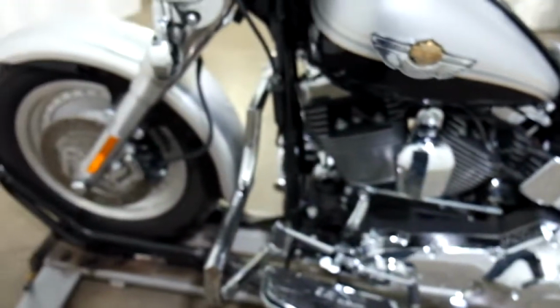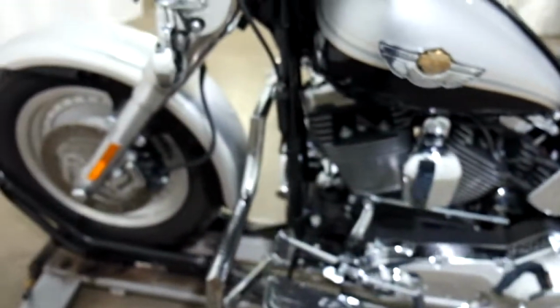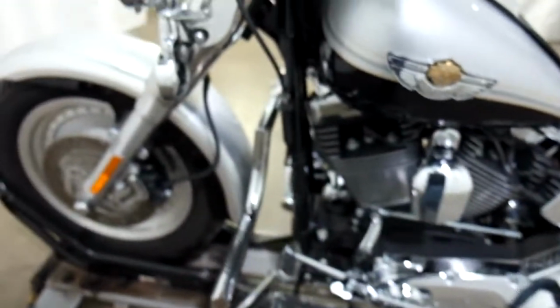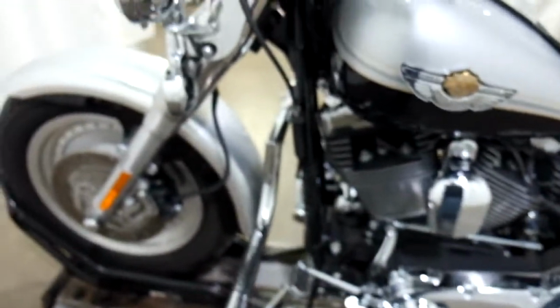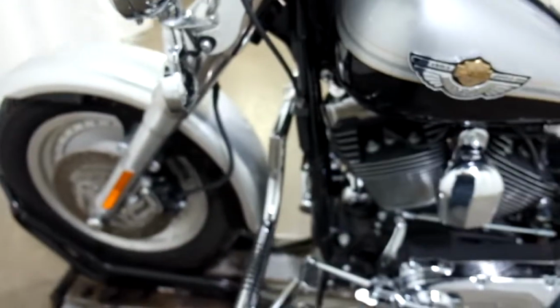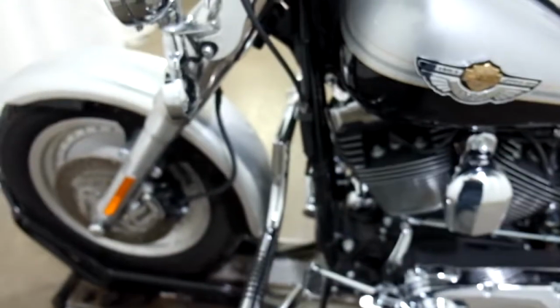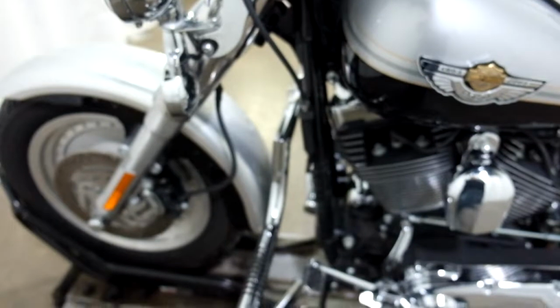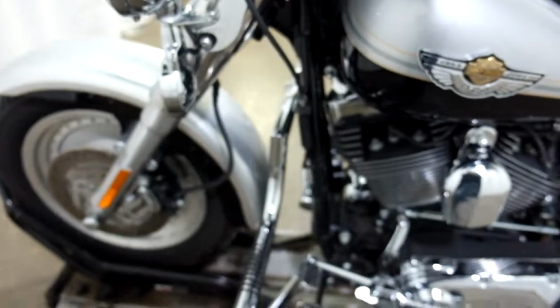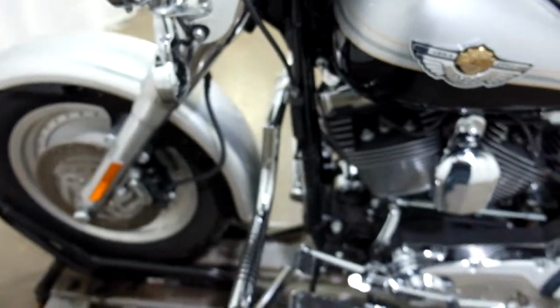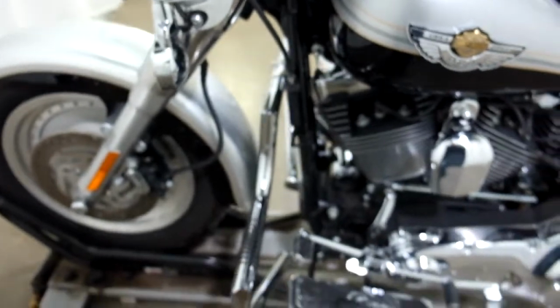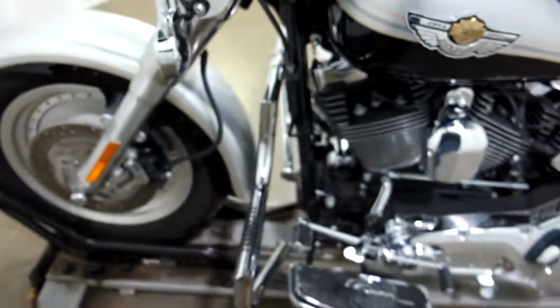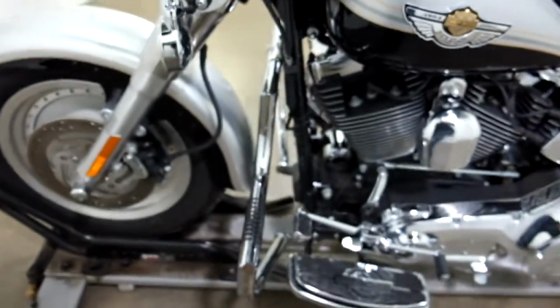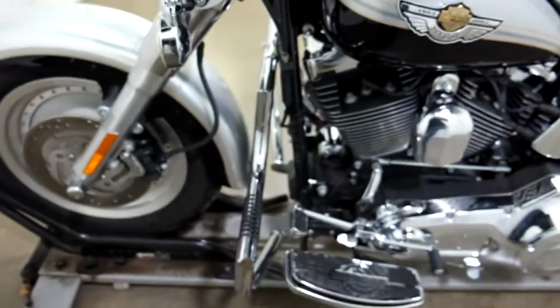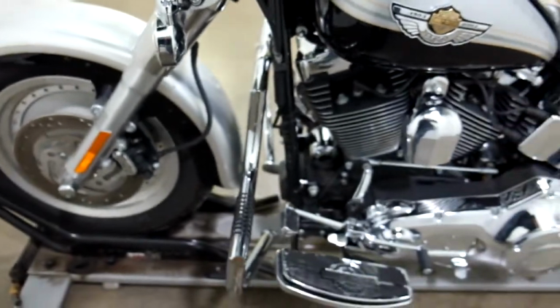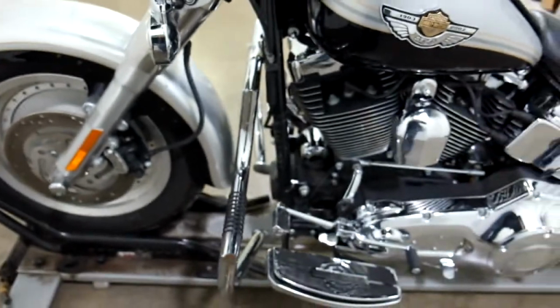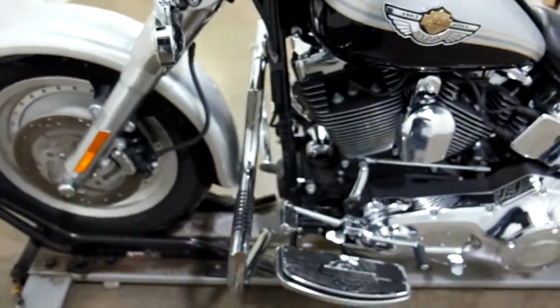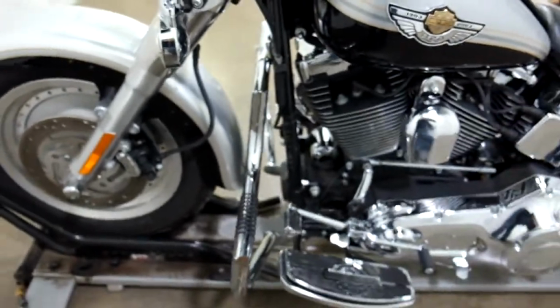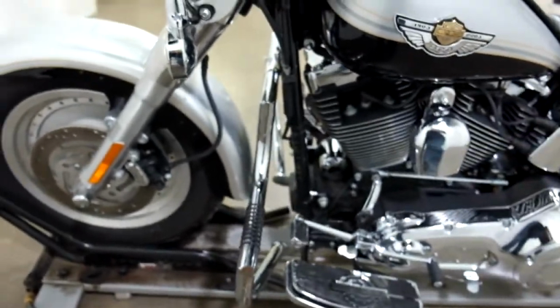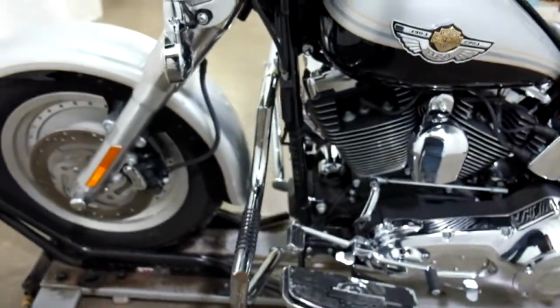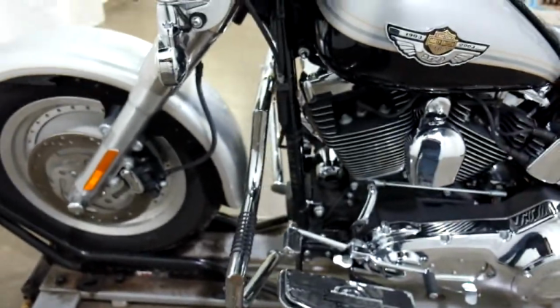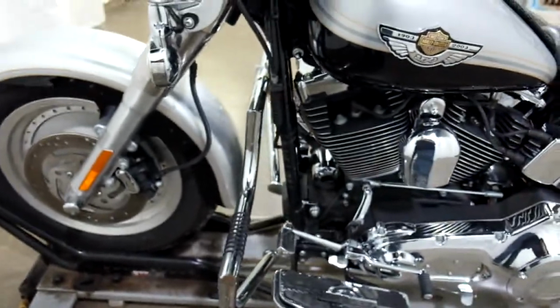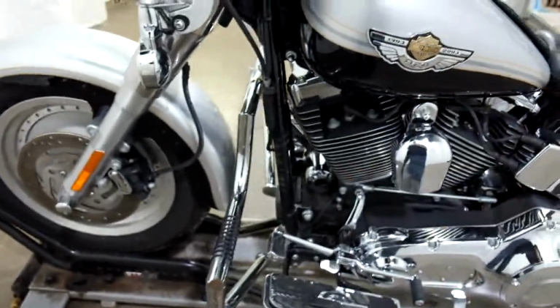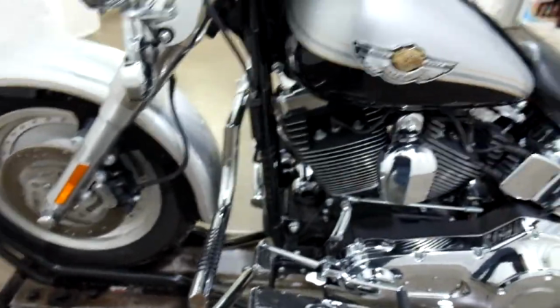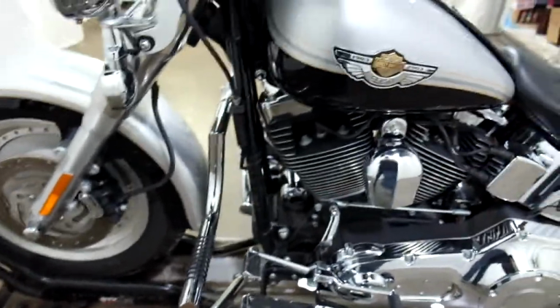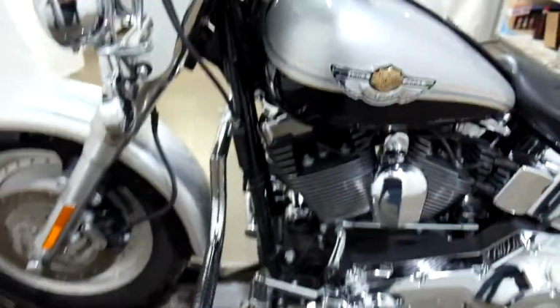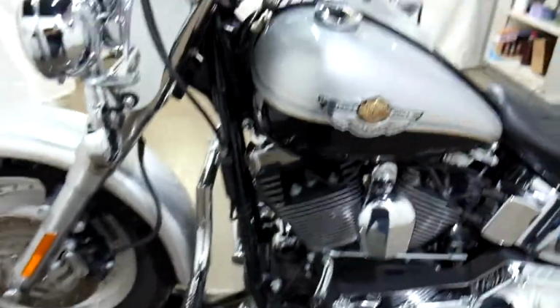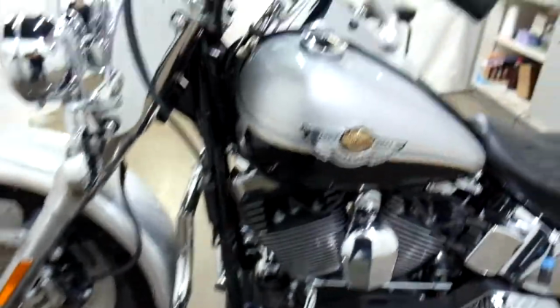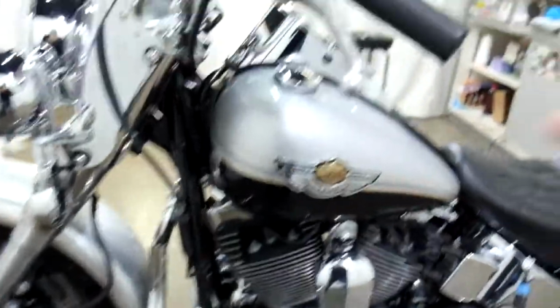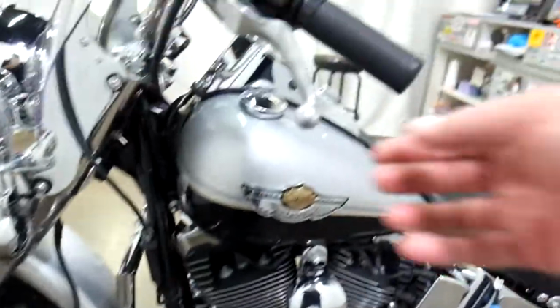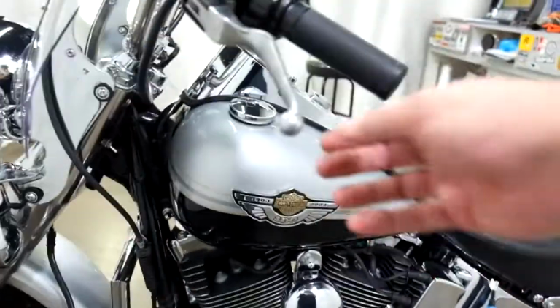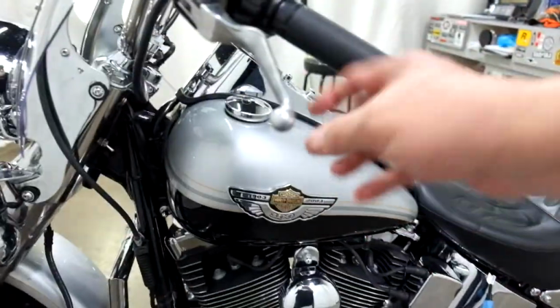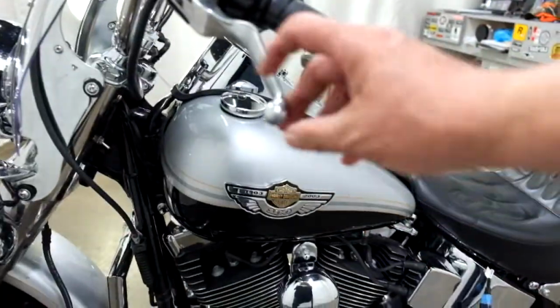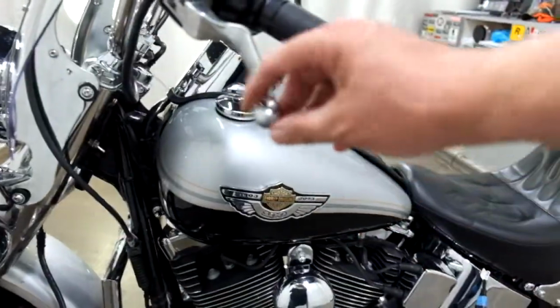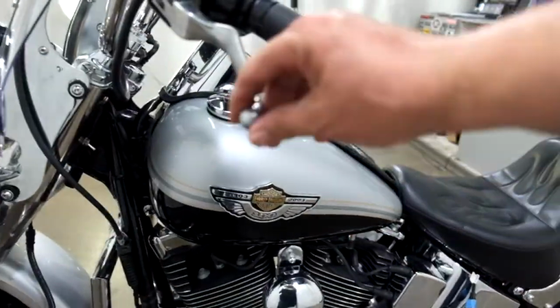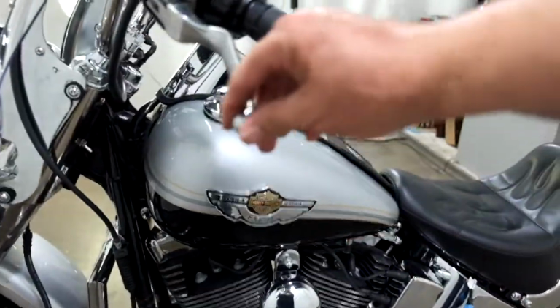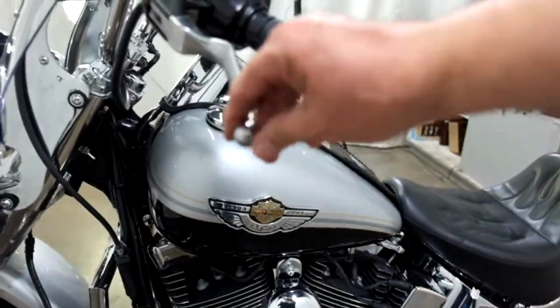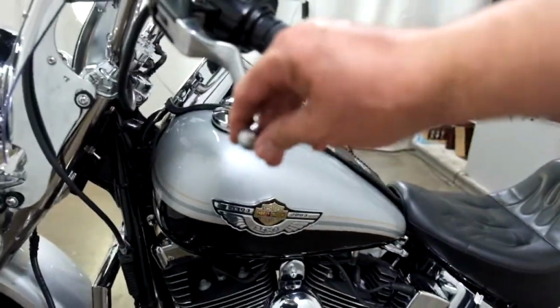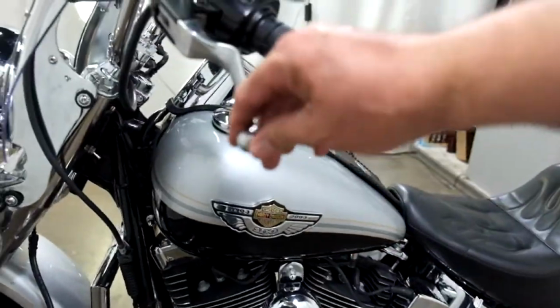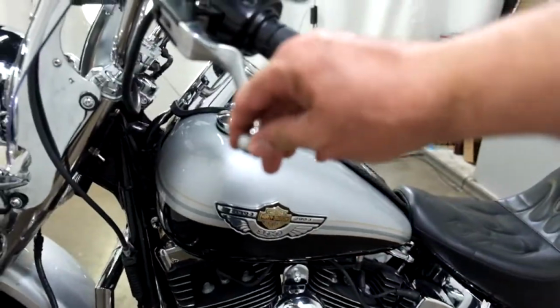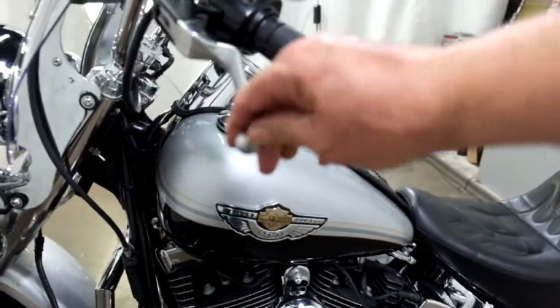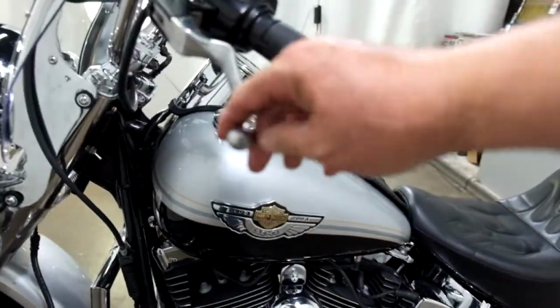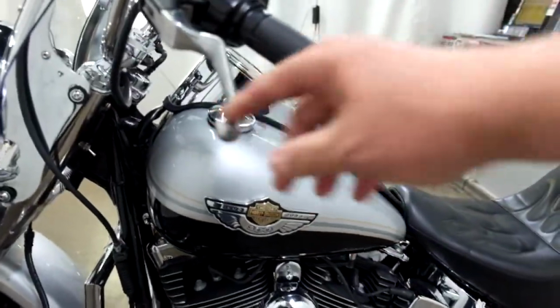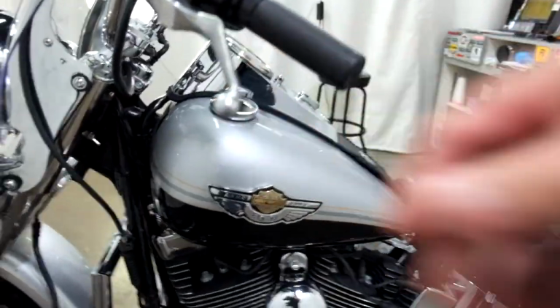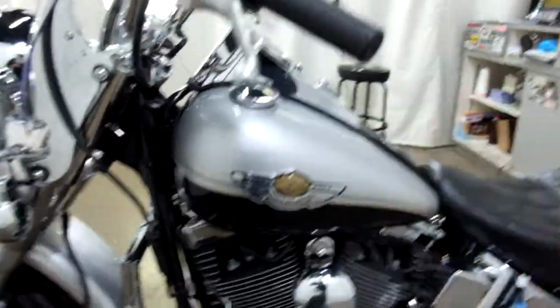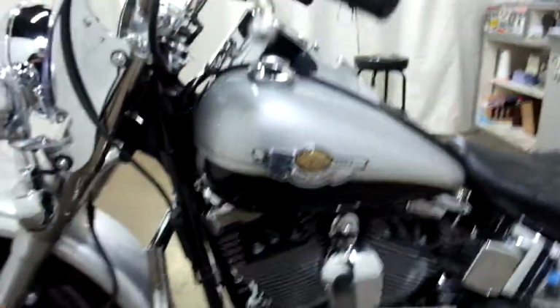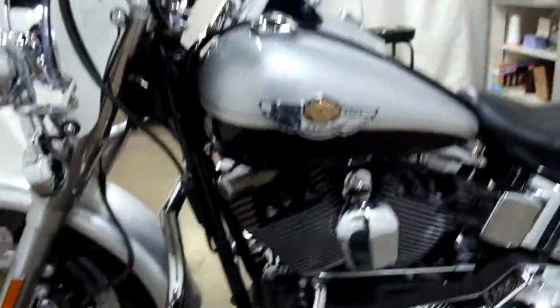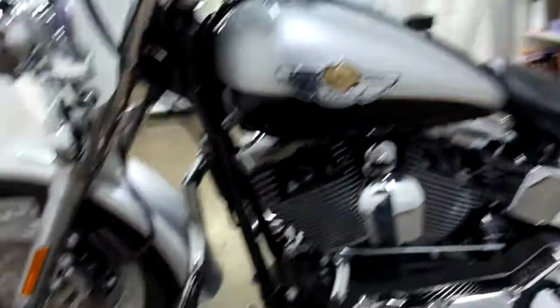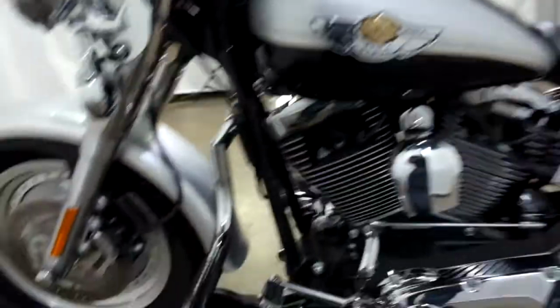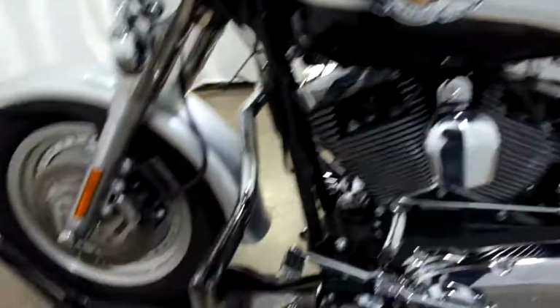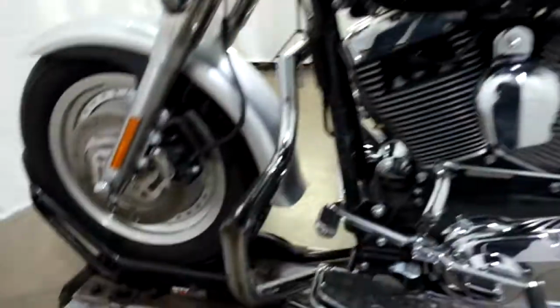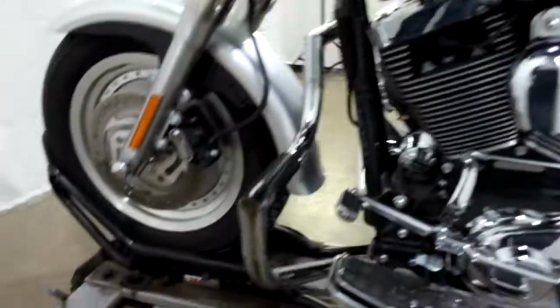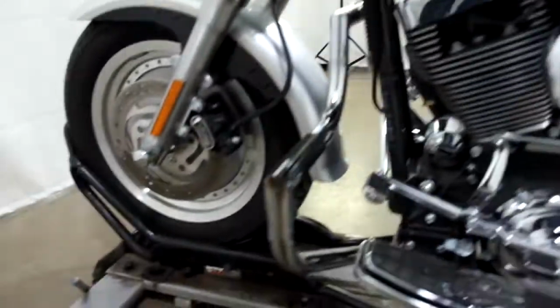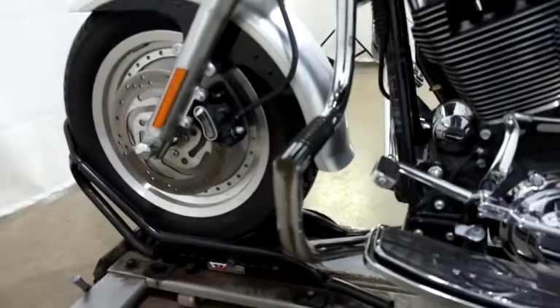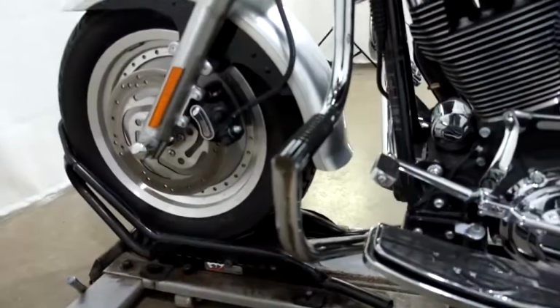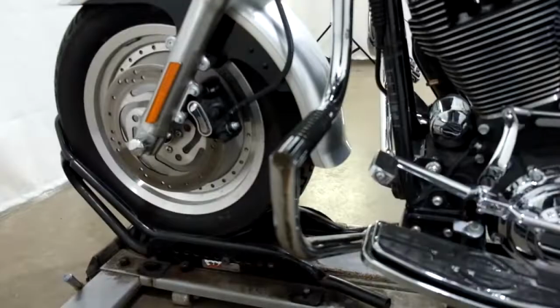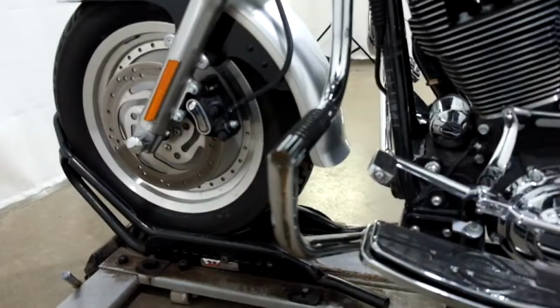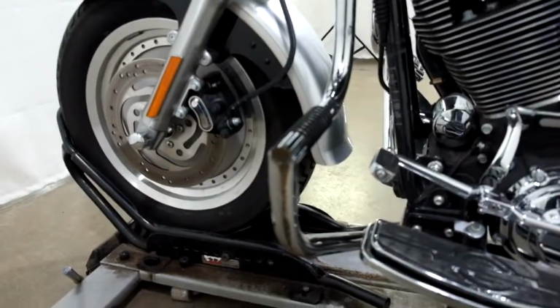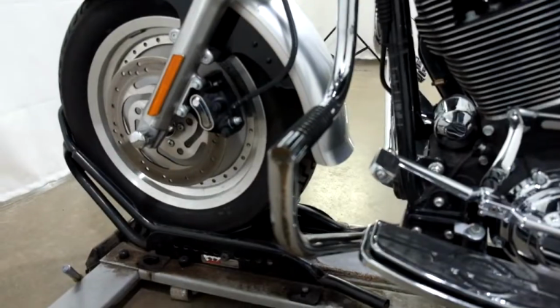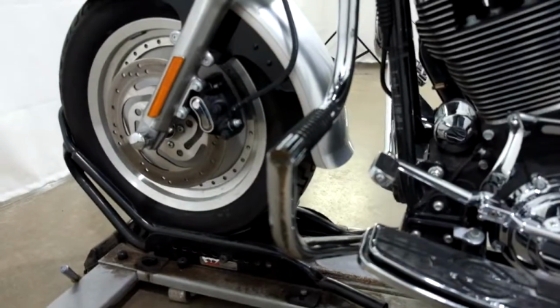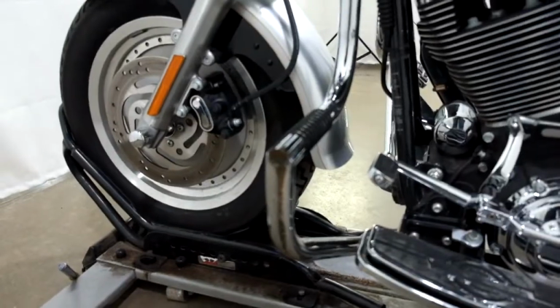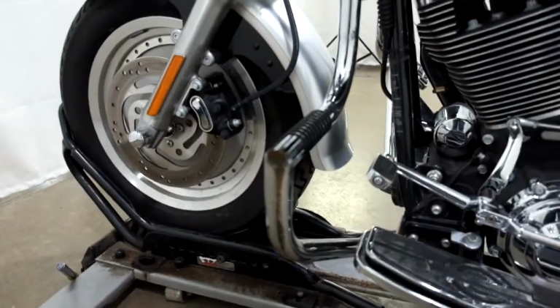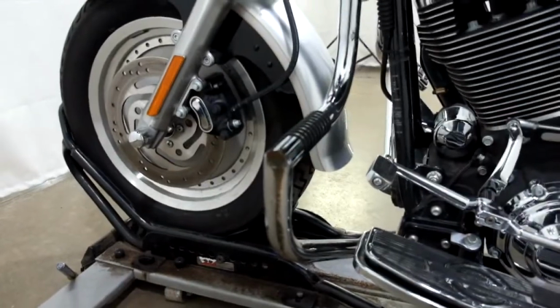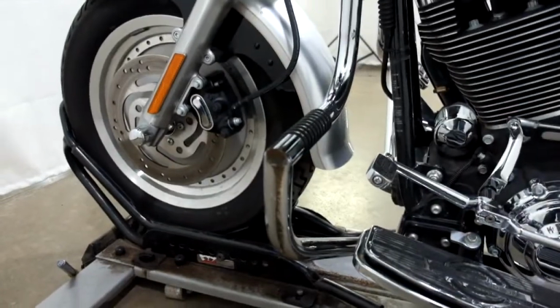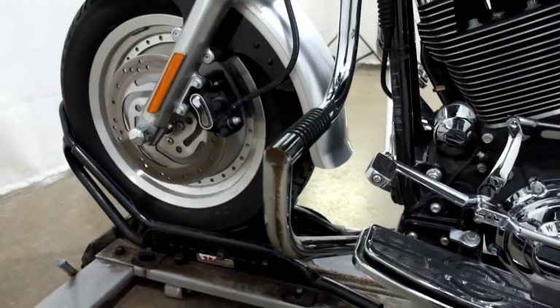Highway bars — we've got some scraping on the end of the lever, as well as the highway bar there.